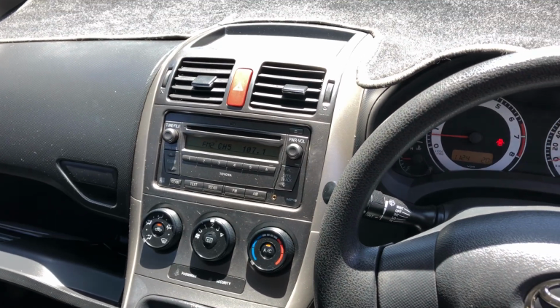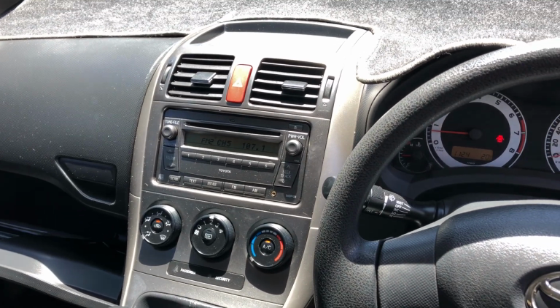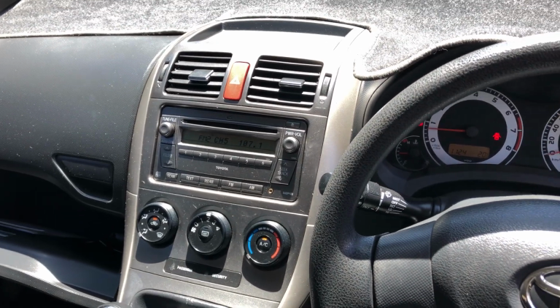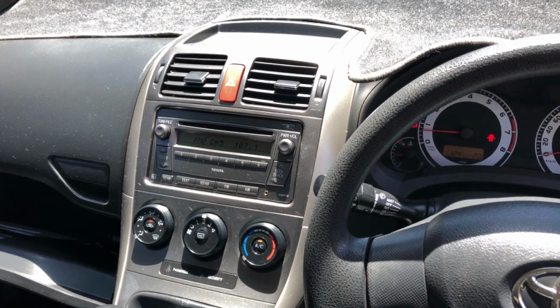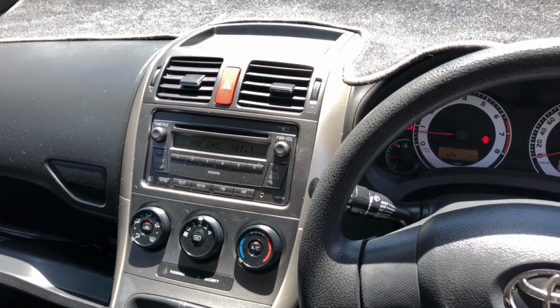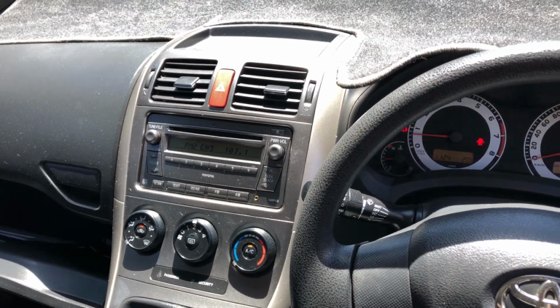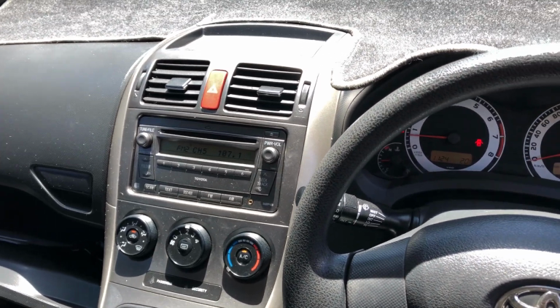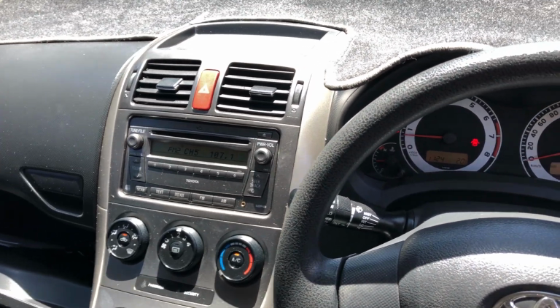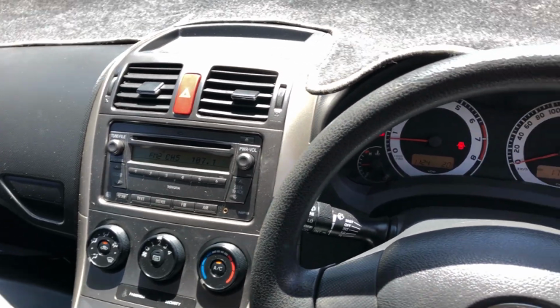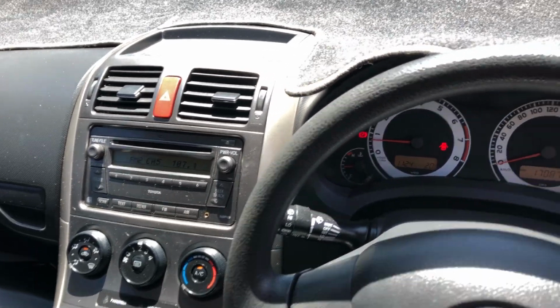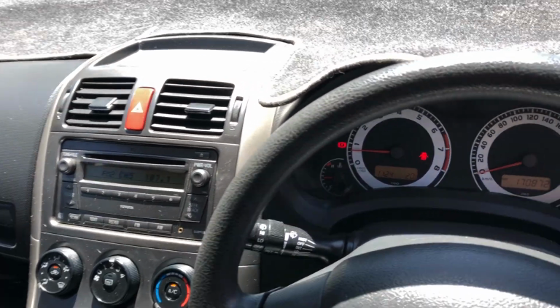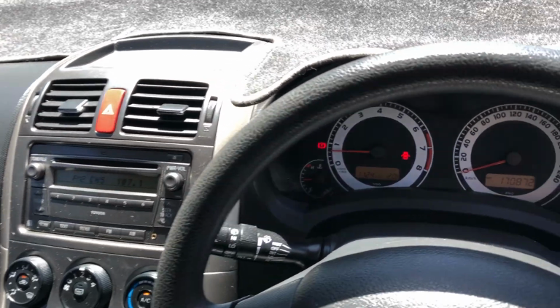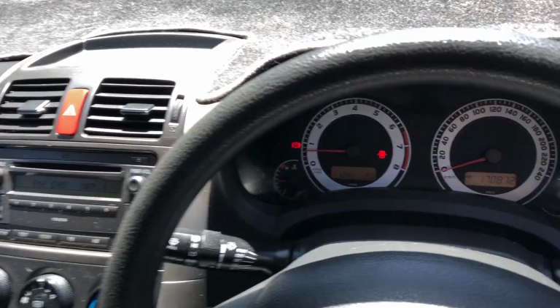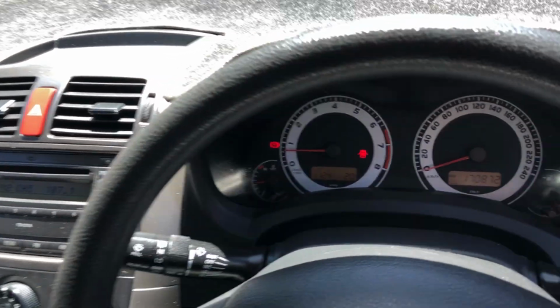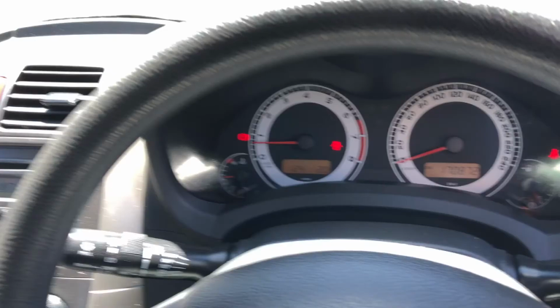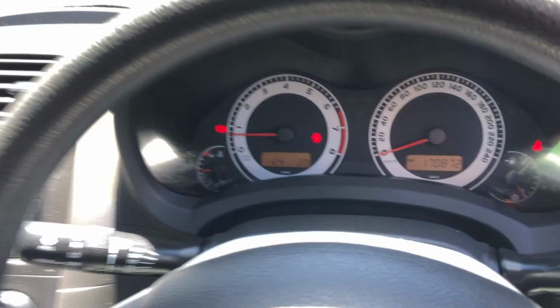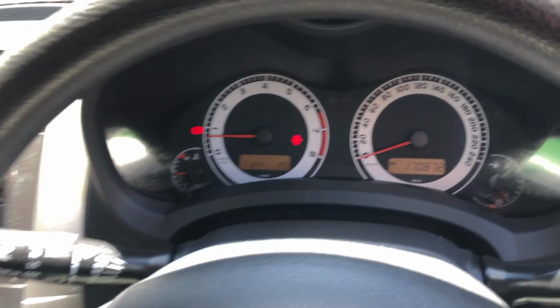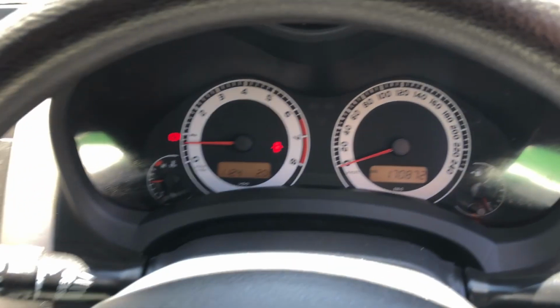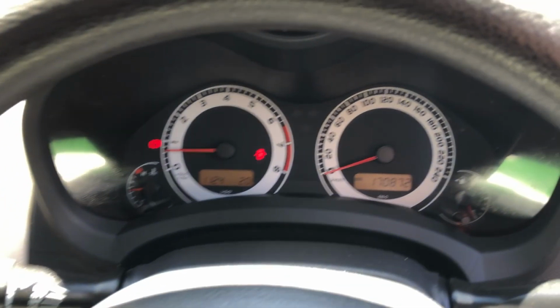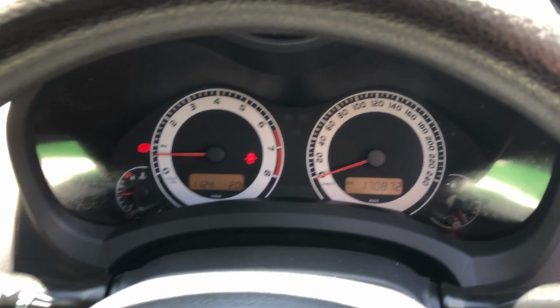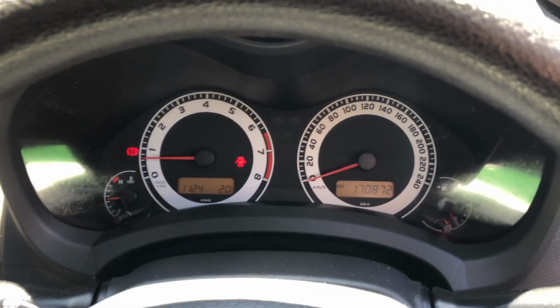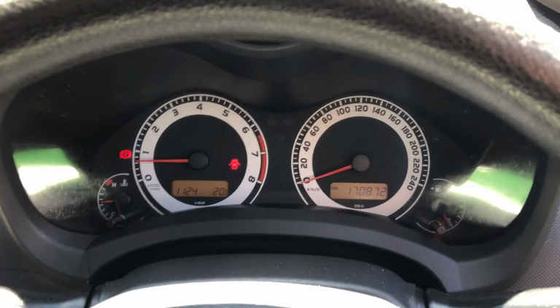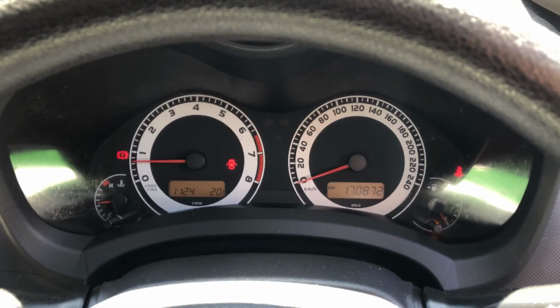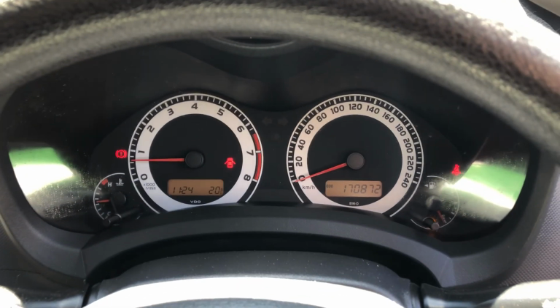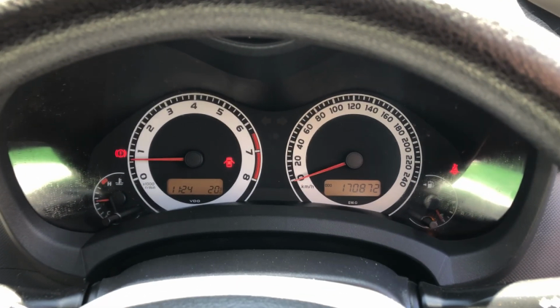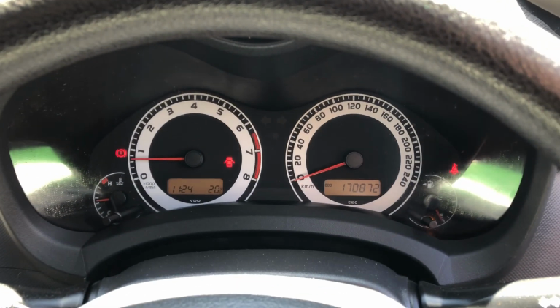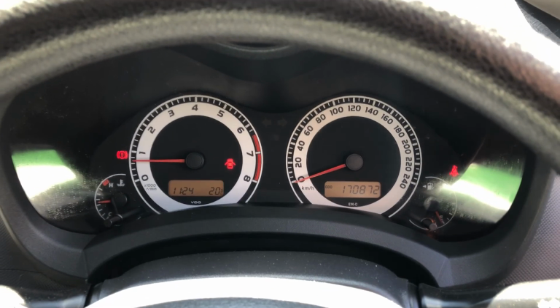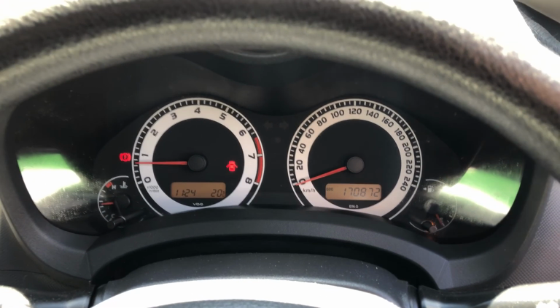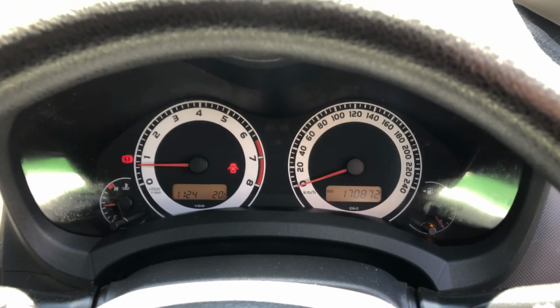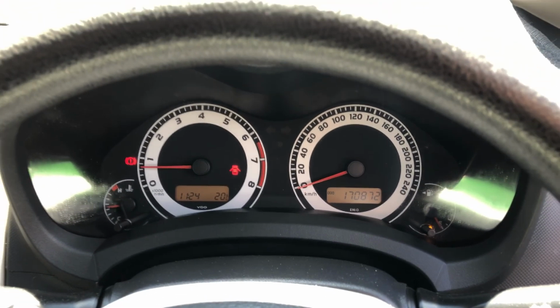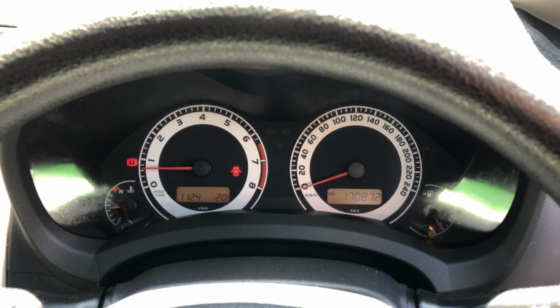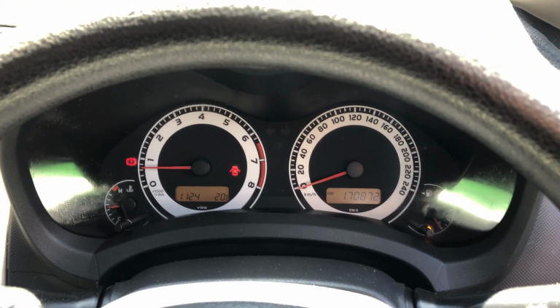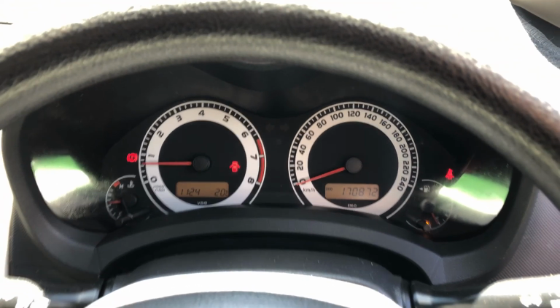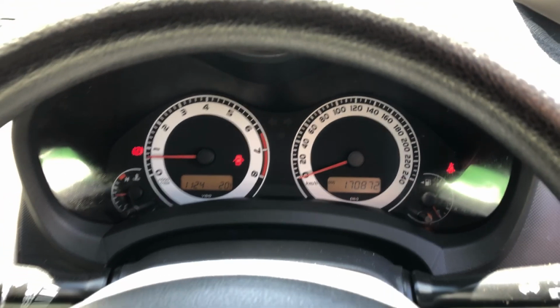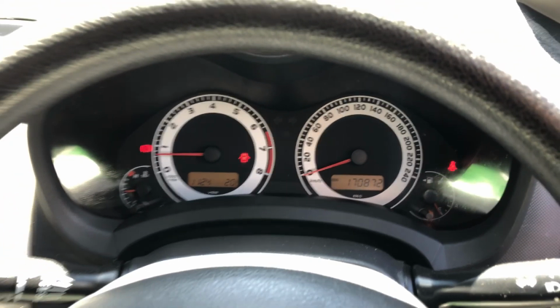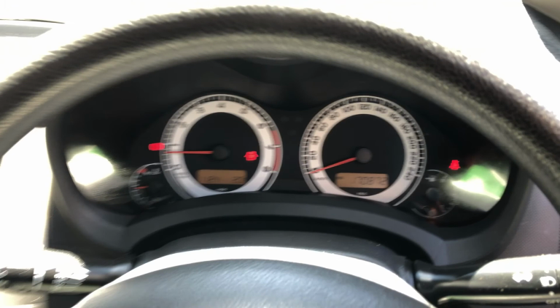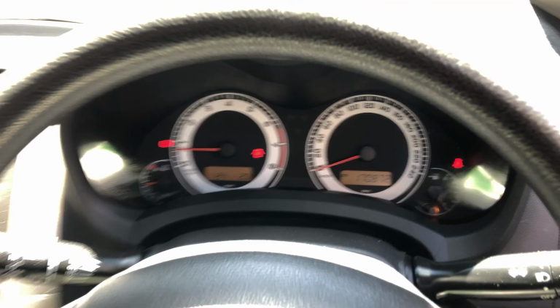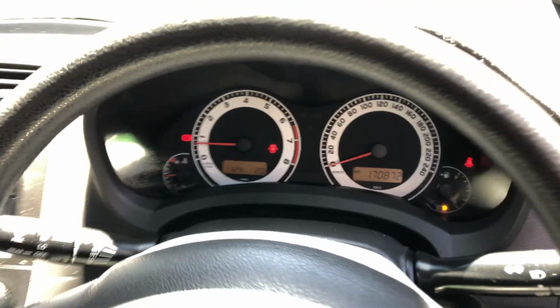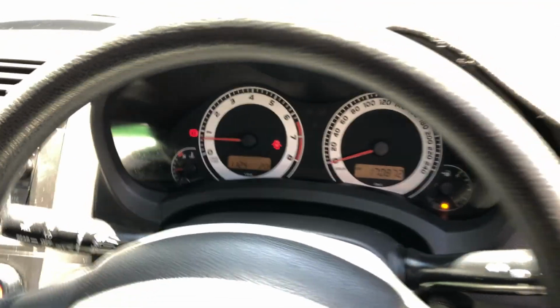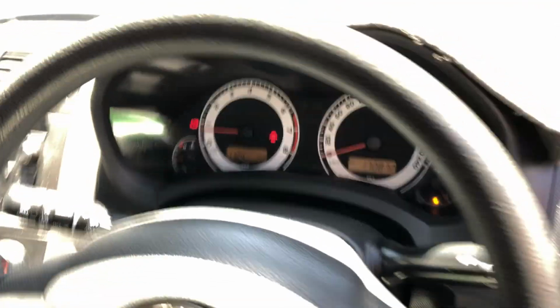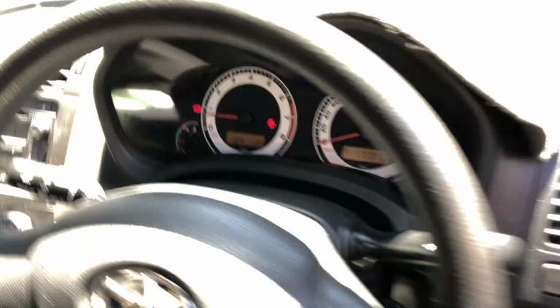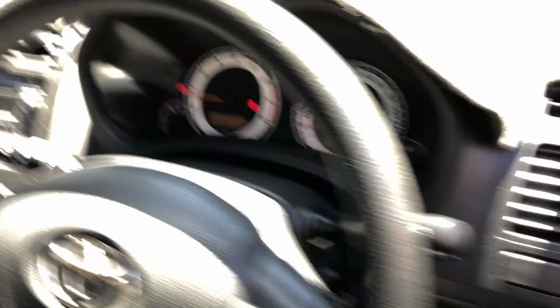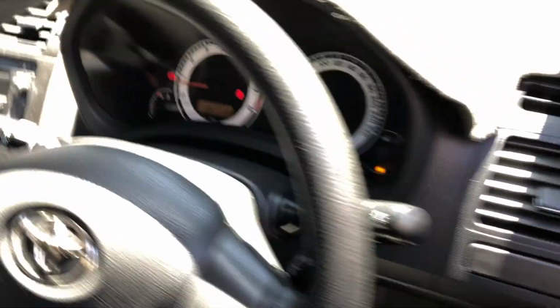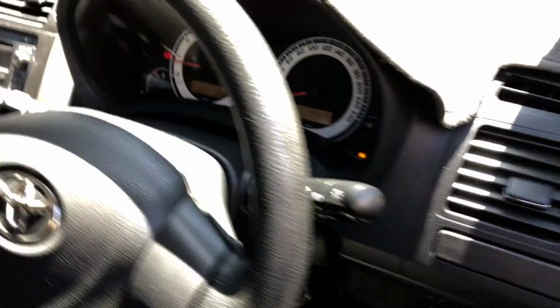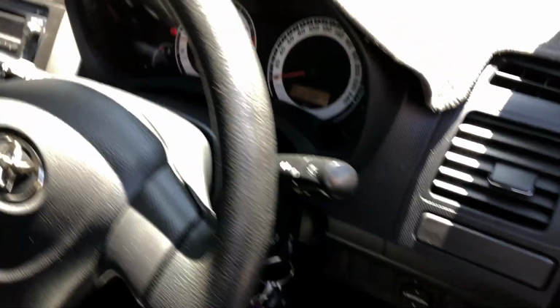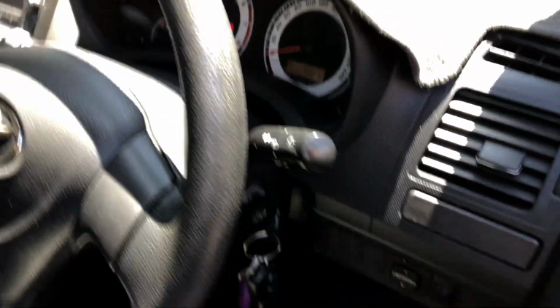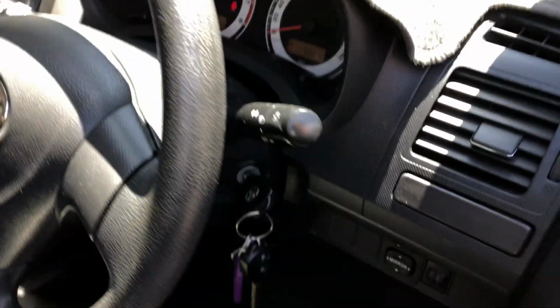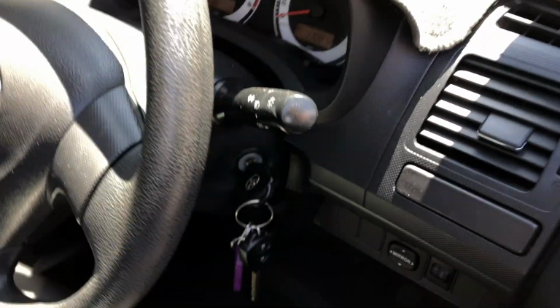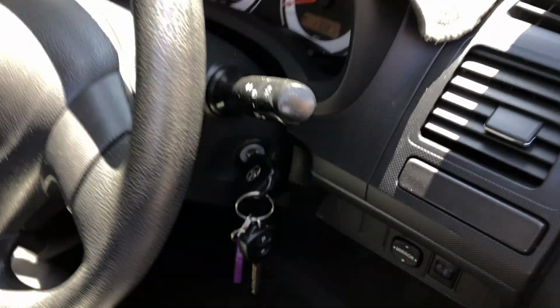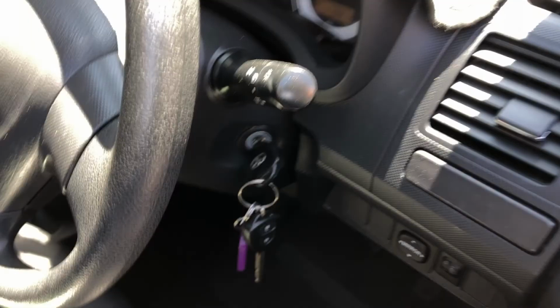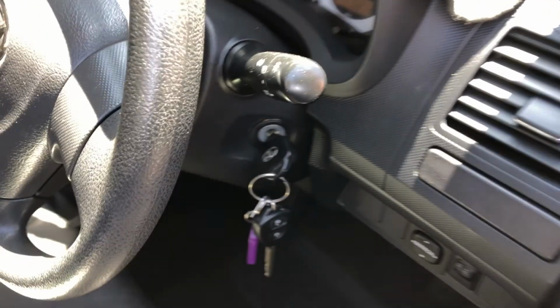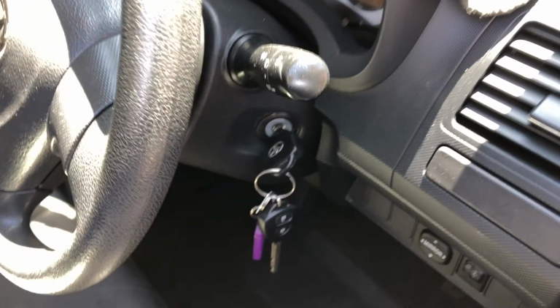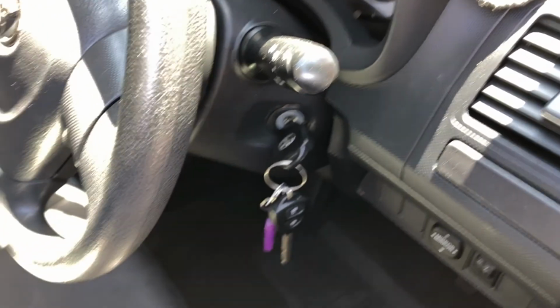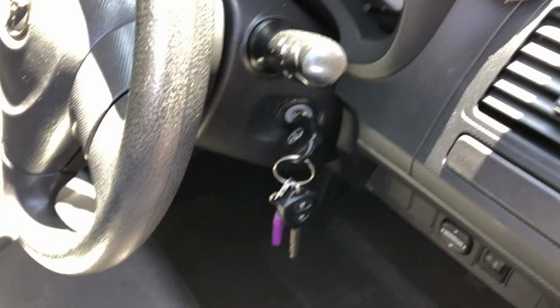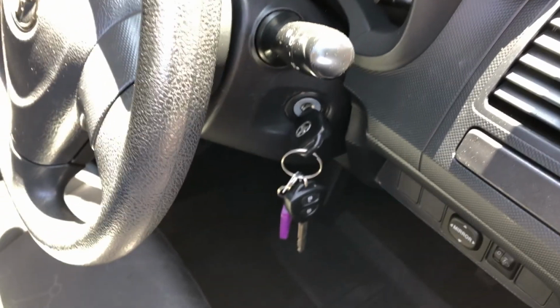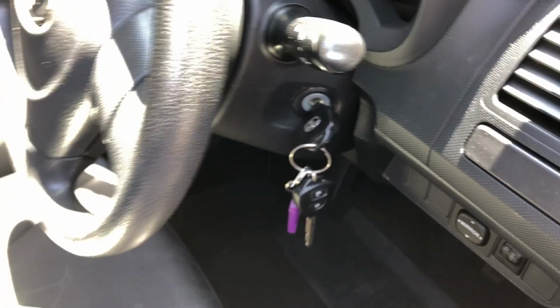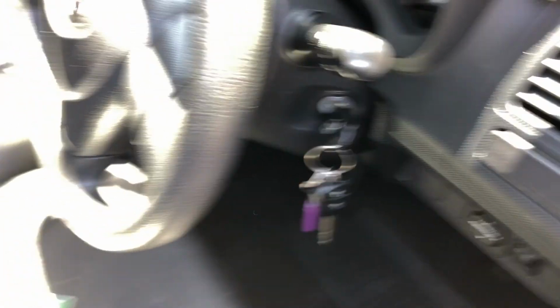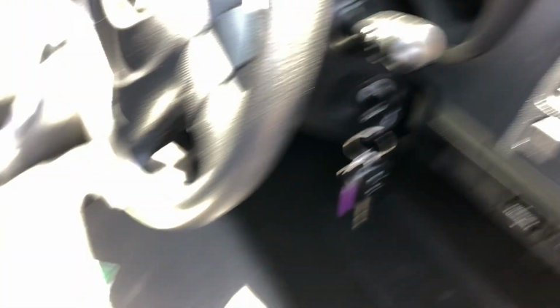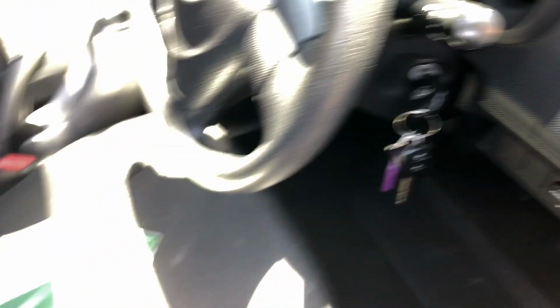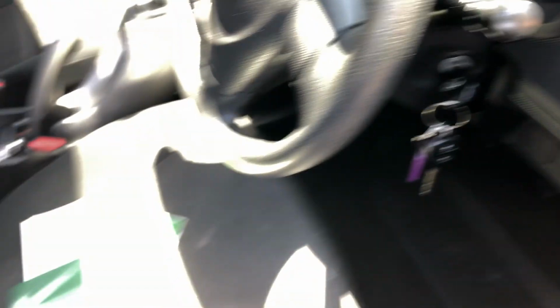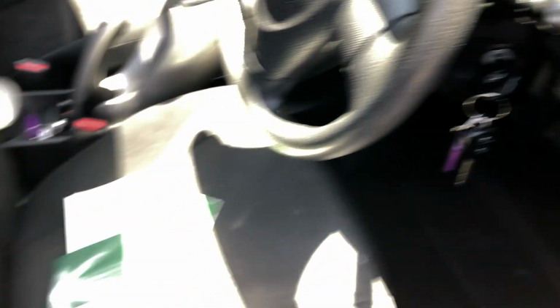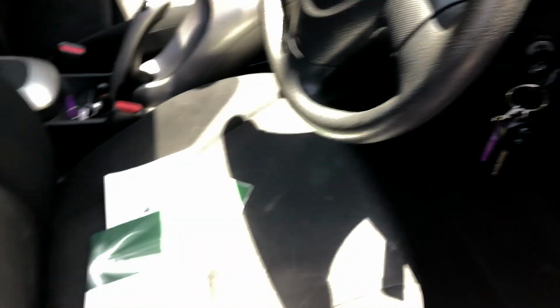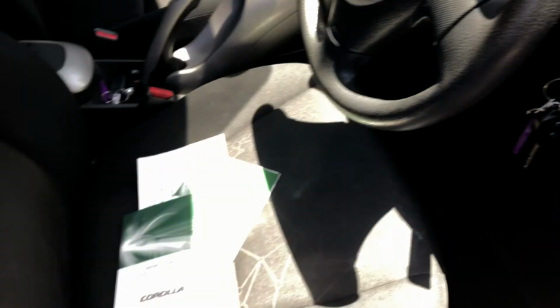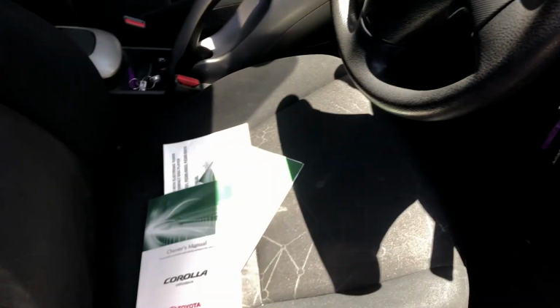This car has travelled a low 170,000km on the clock, and also comes with two sets of keys and a full set of books.